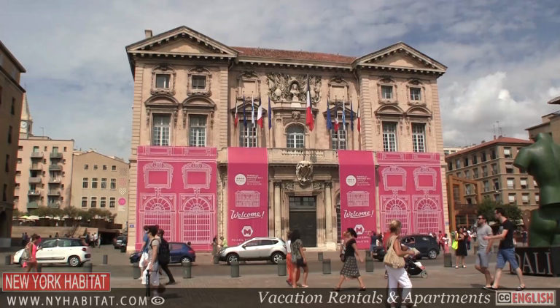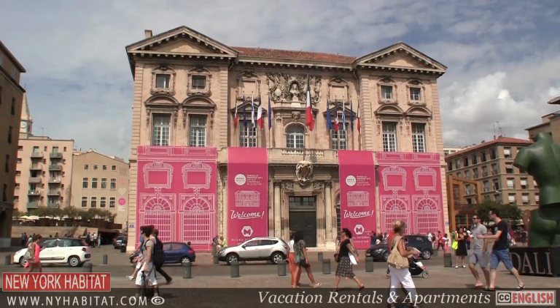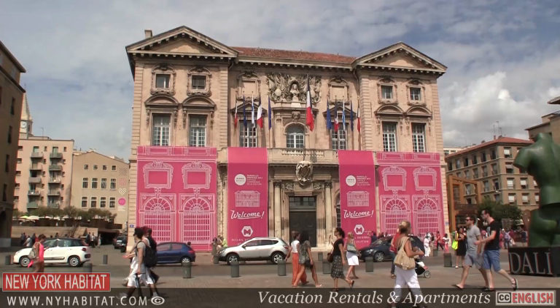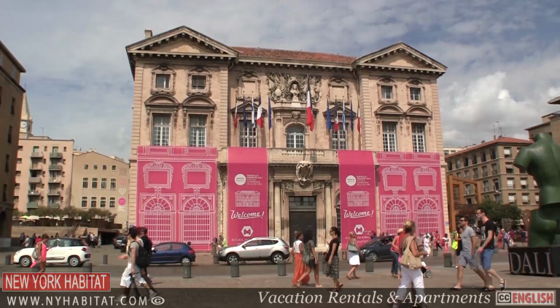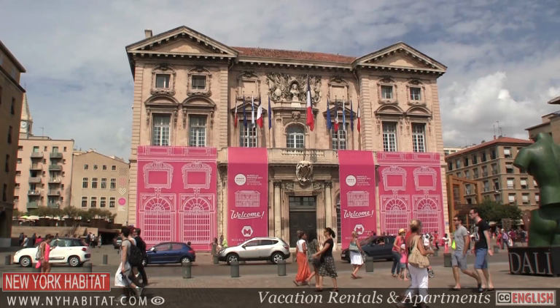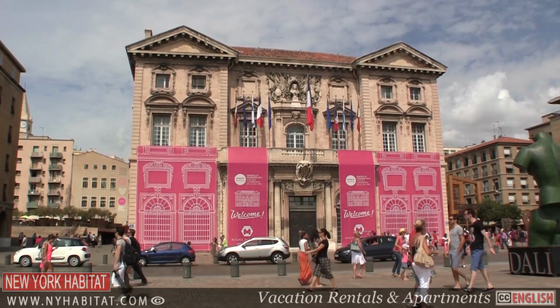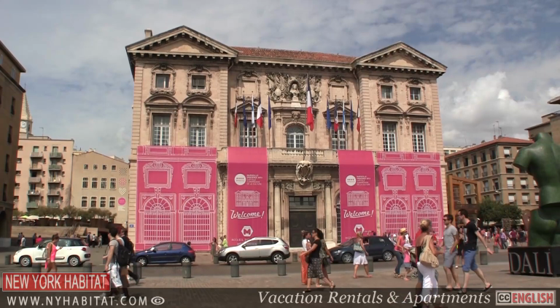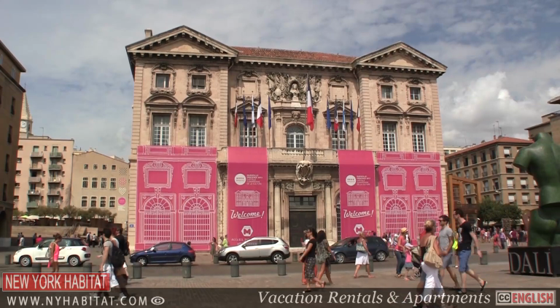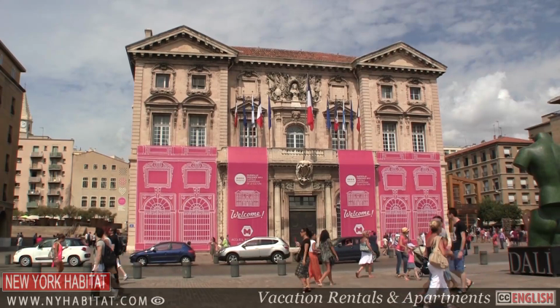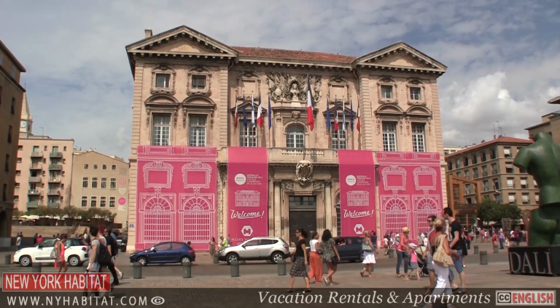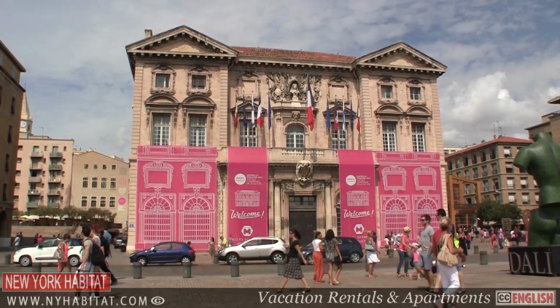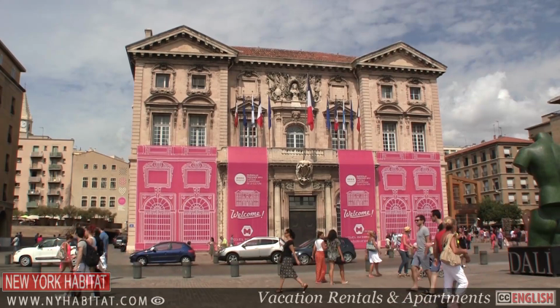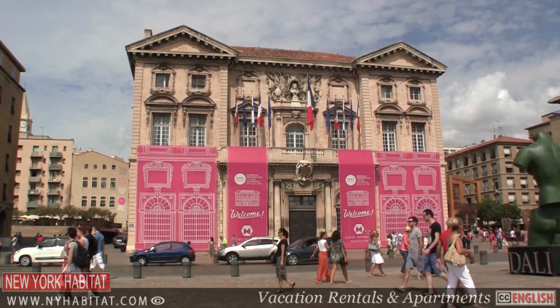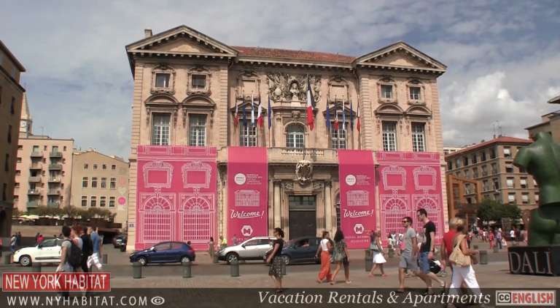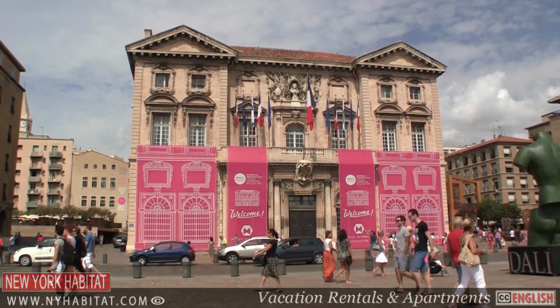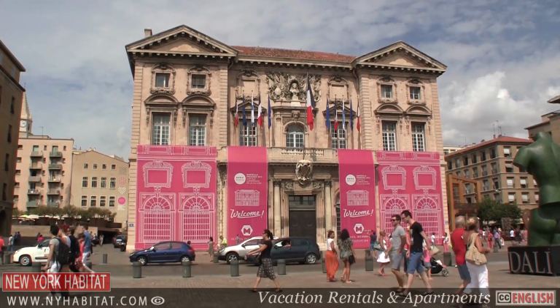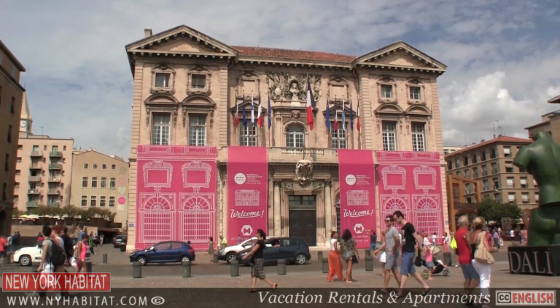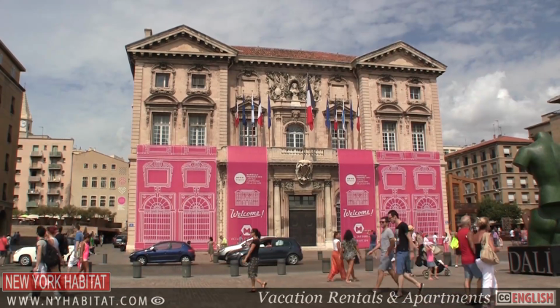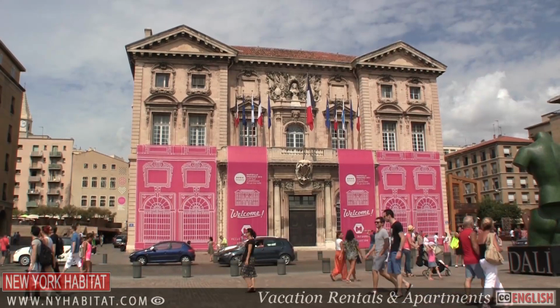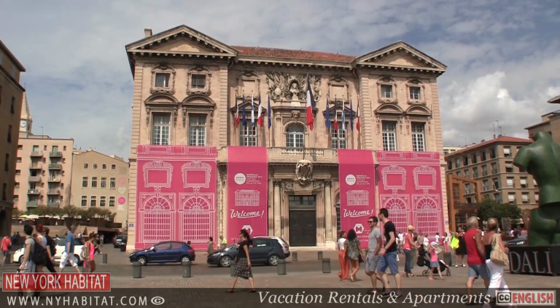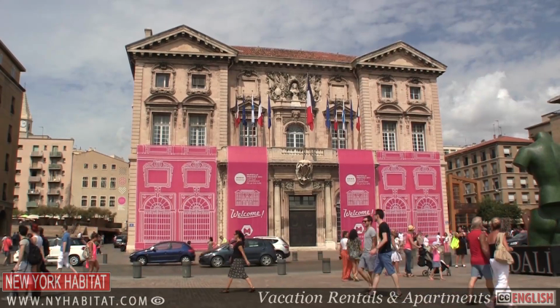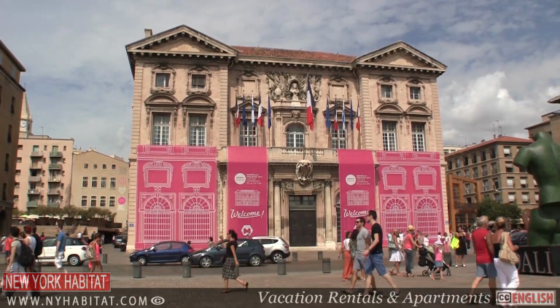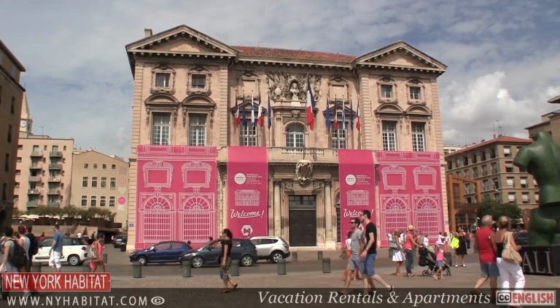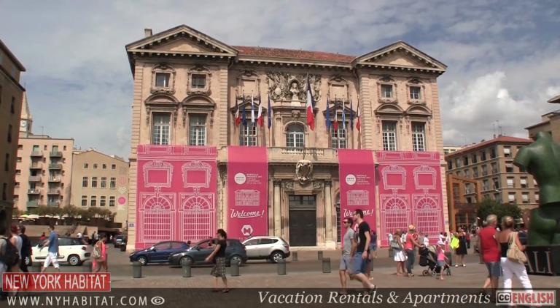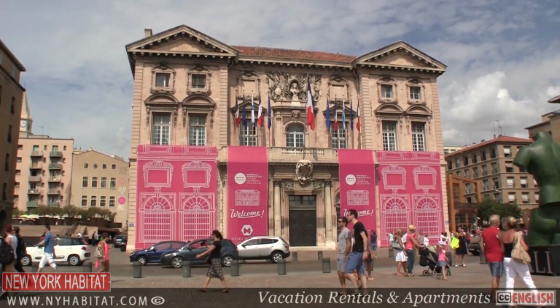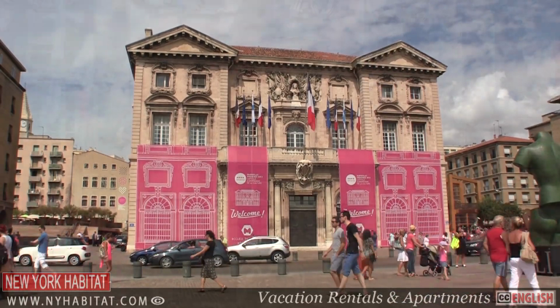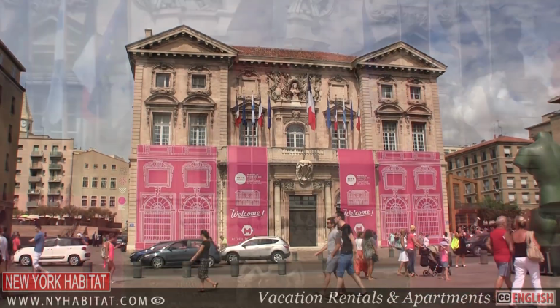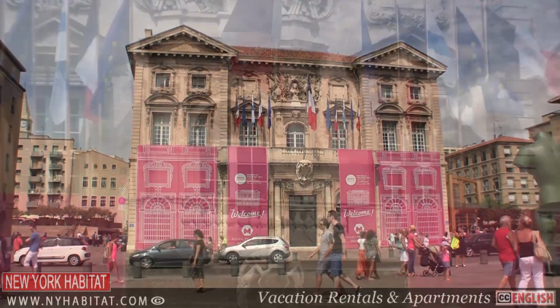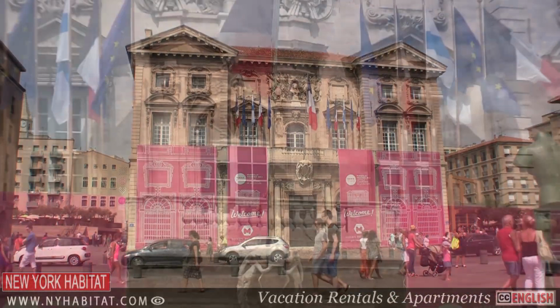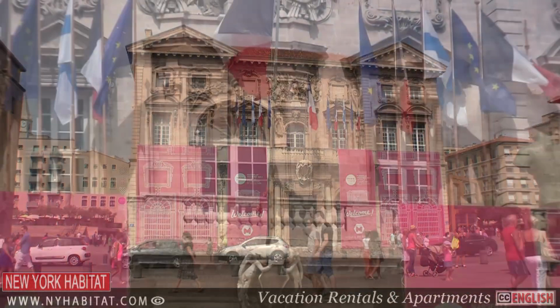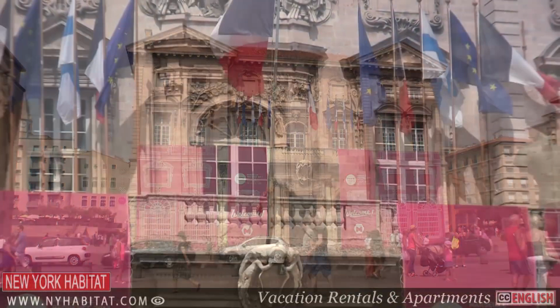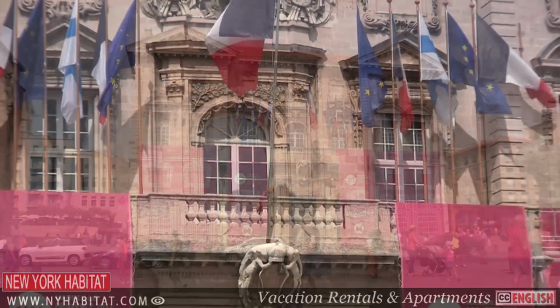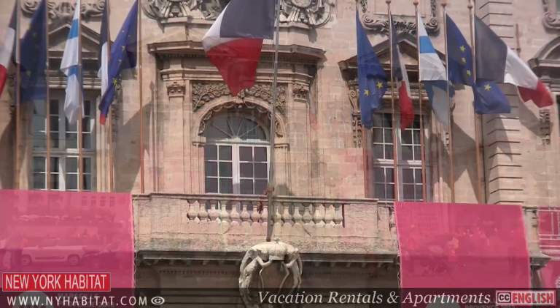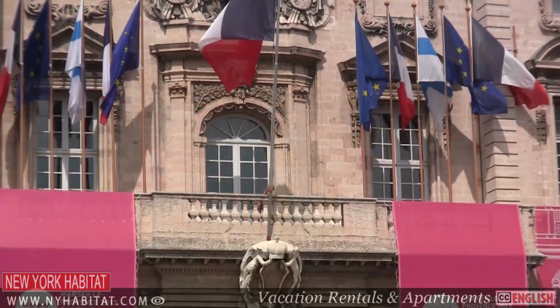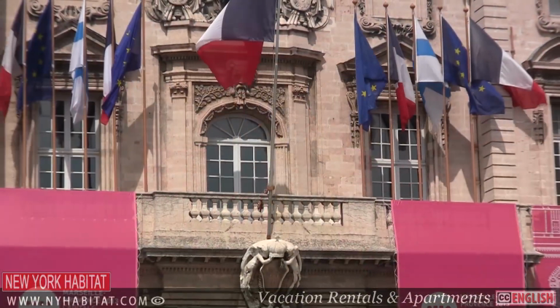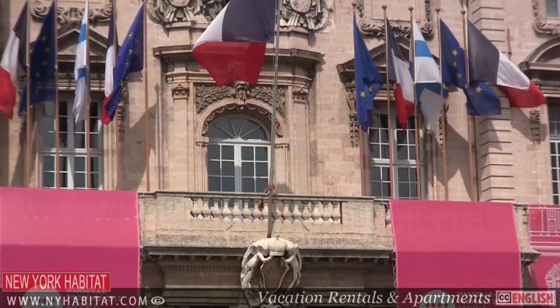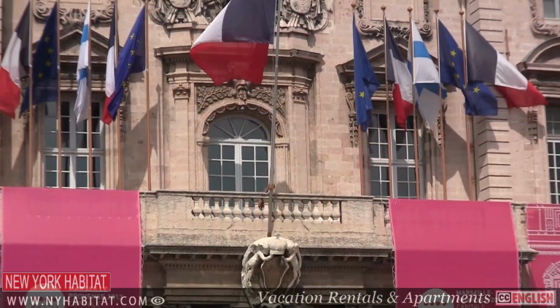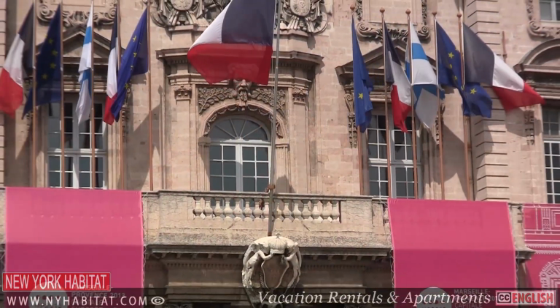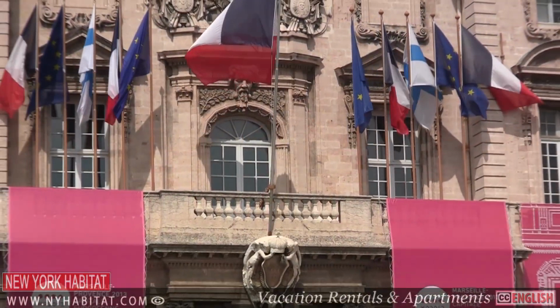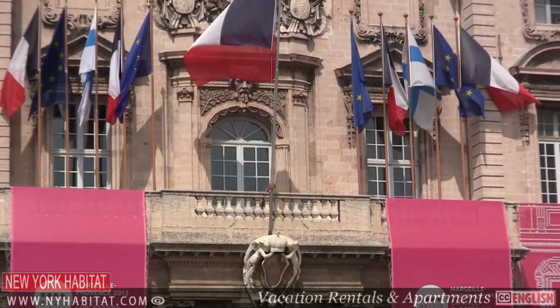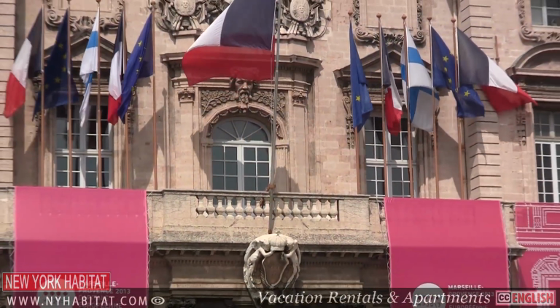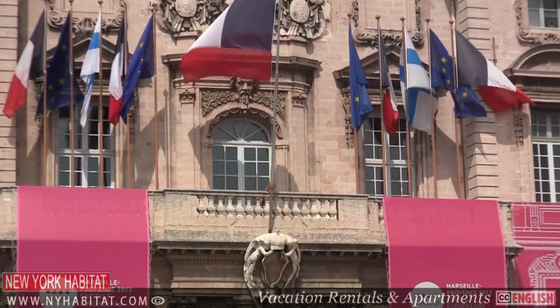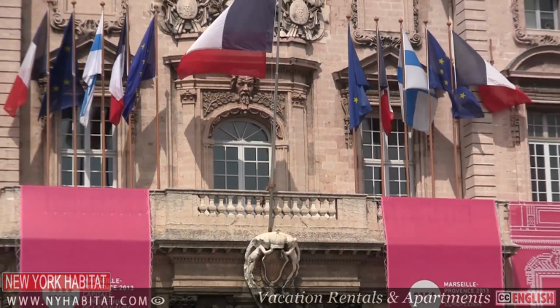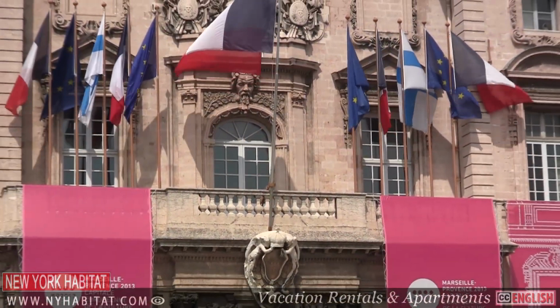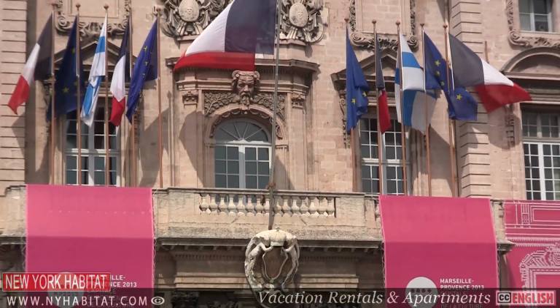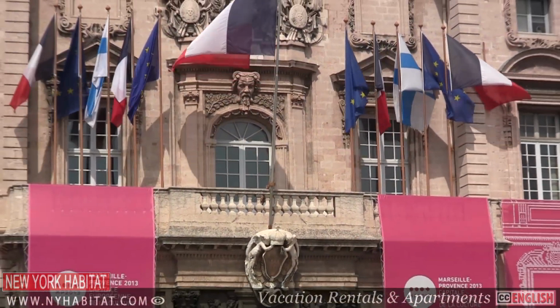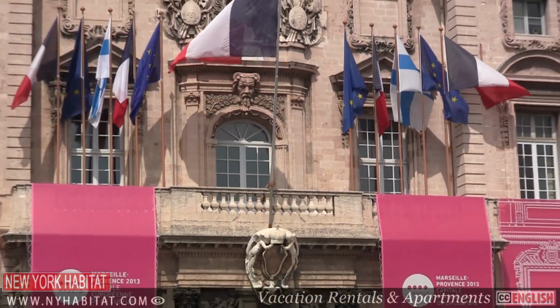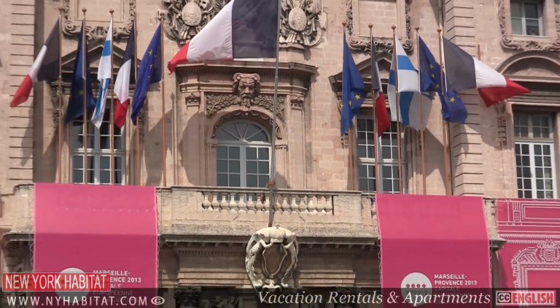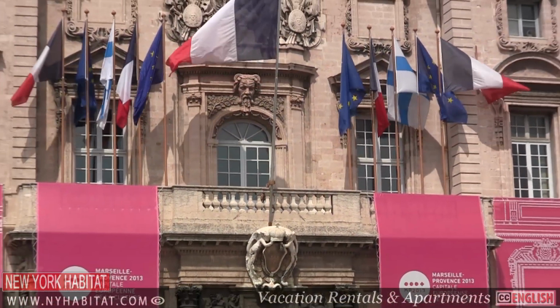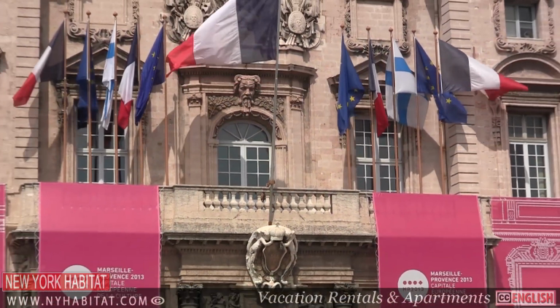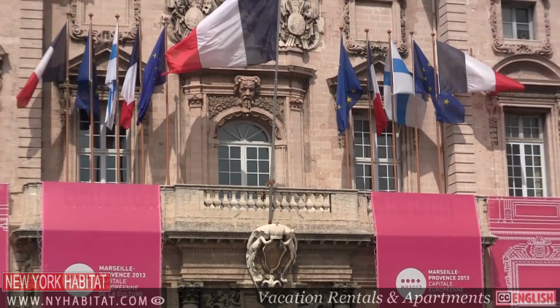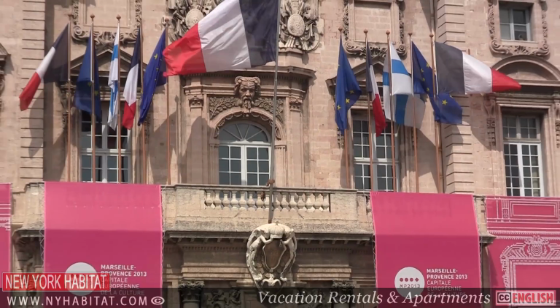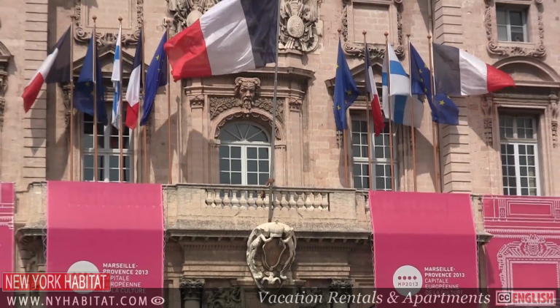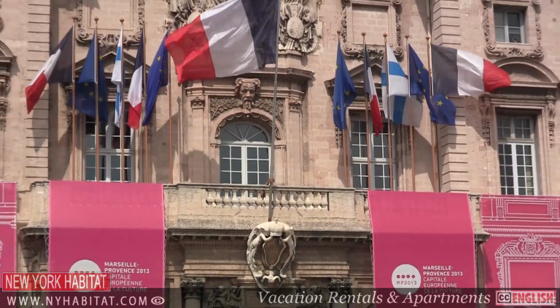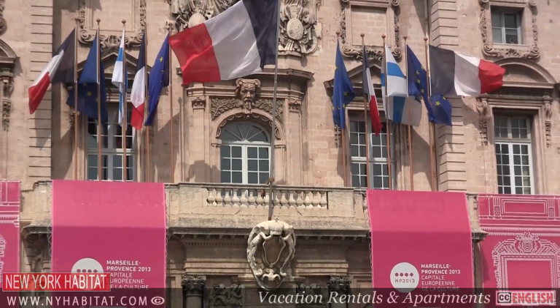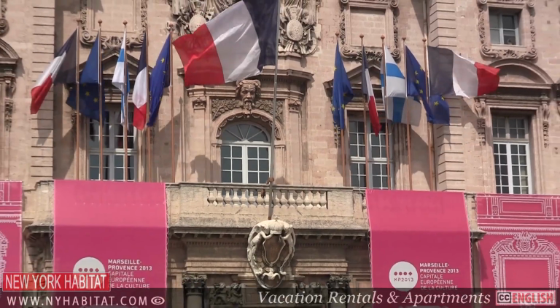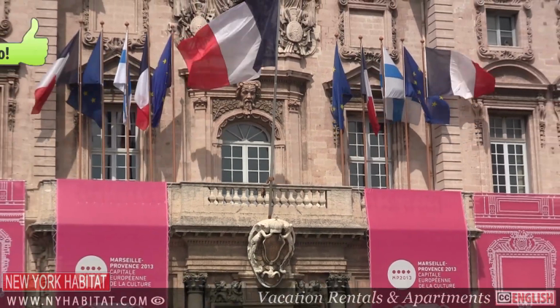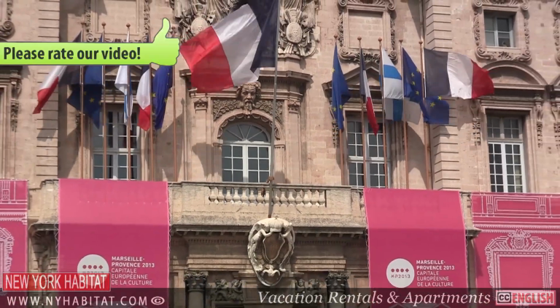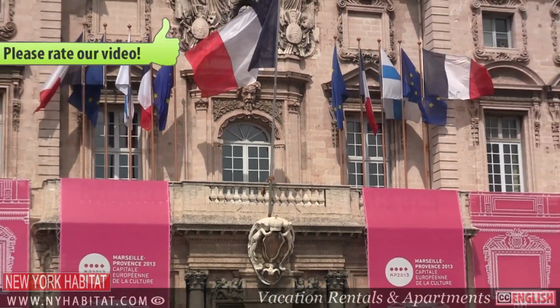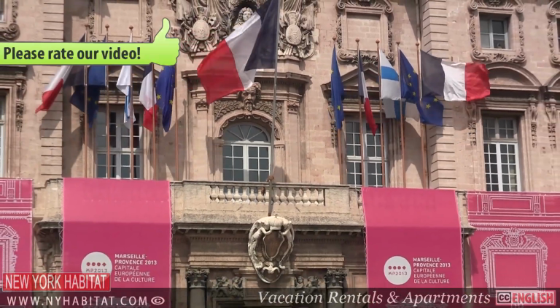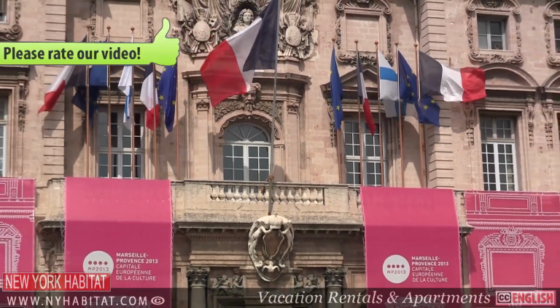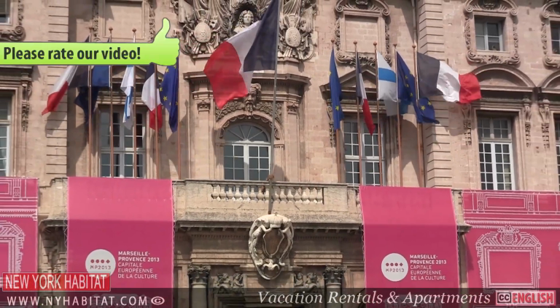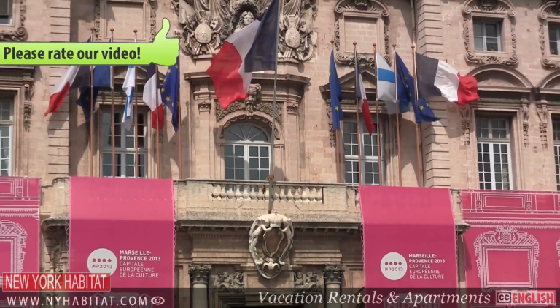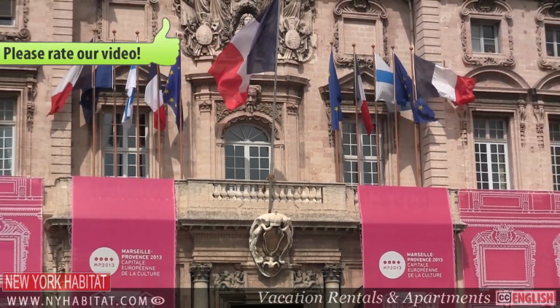Marseille Town Hall is a graceful example of 17th century architecture. The spot has been a meeting place of the city council since the Middle Ages.